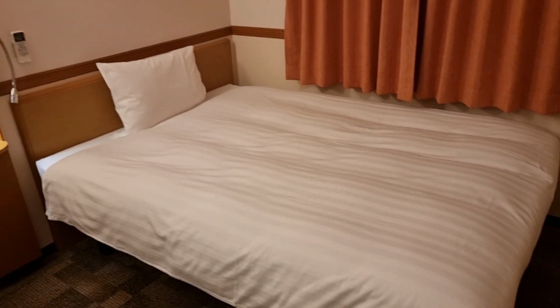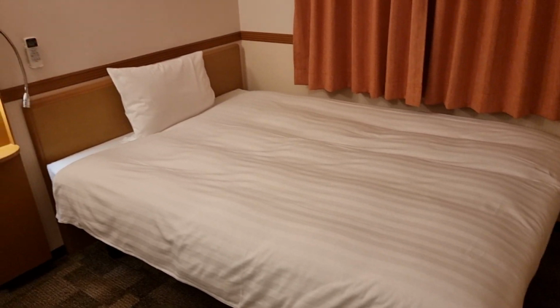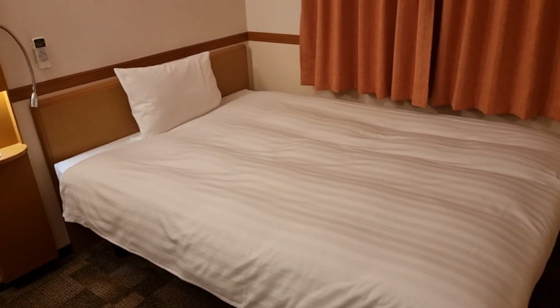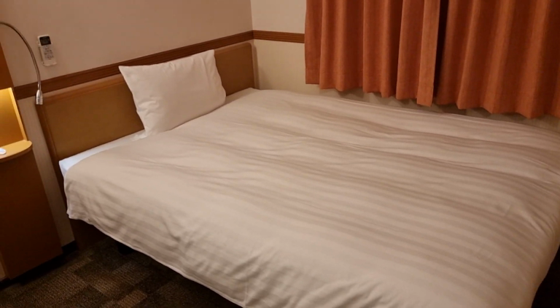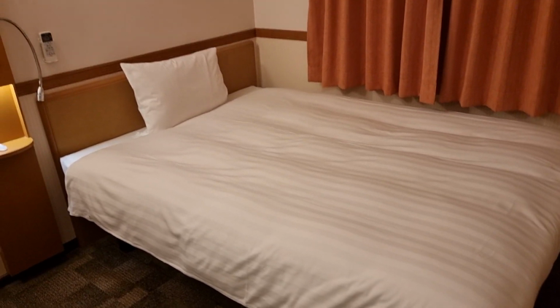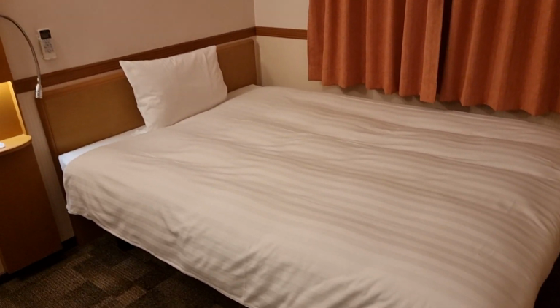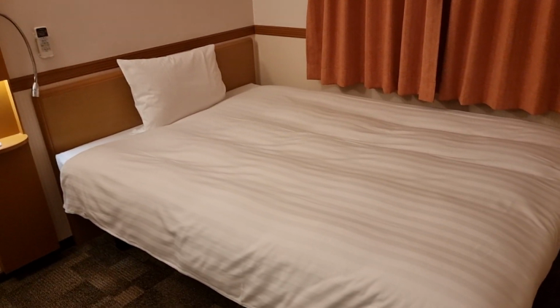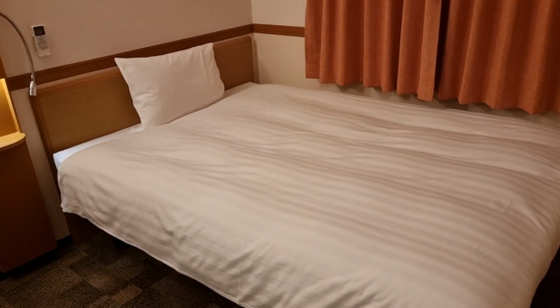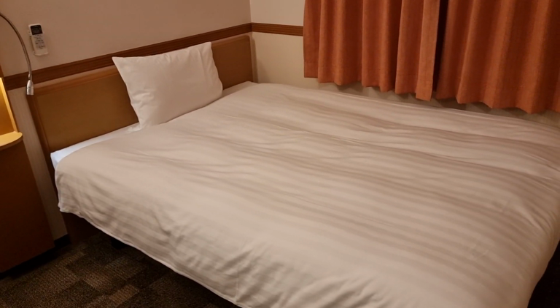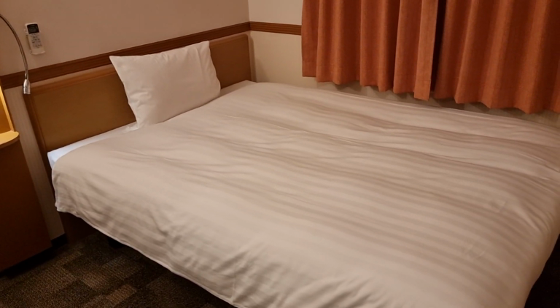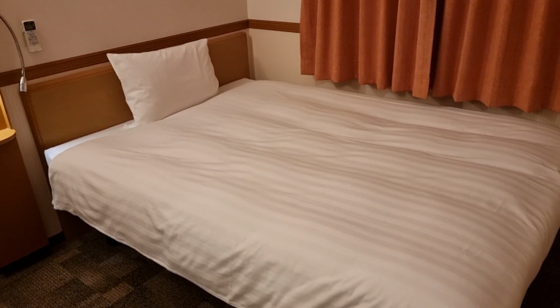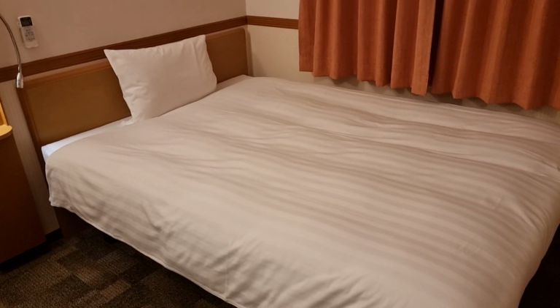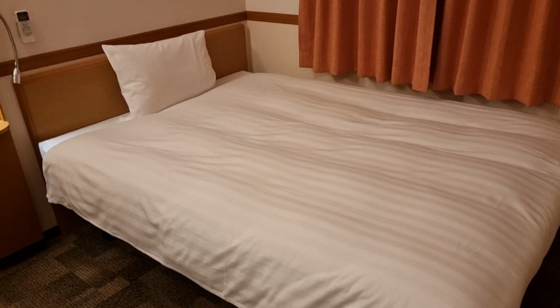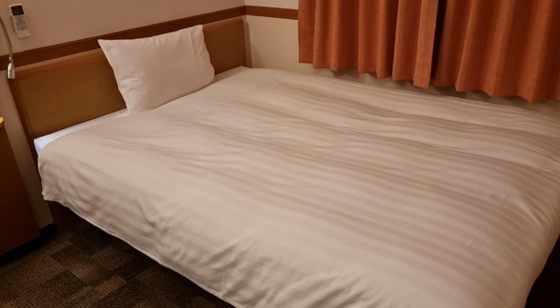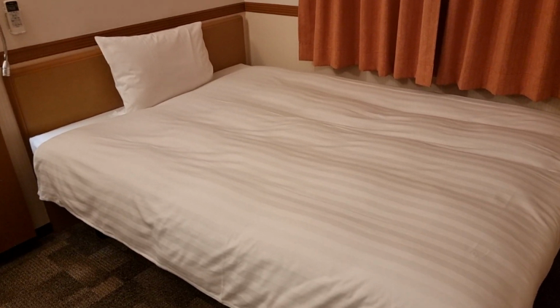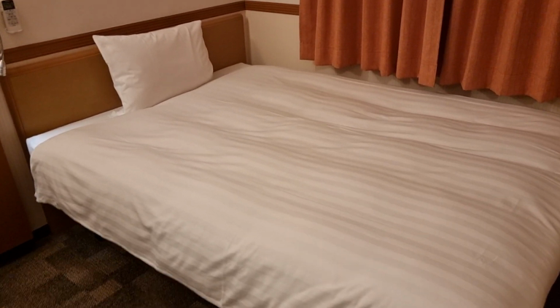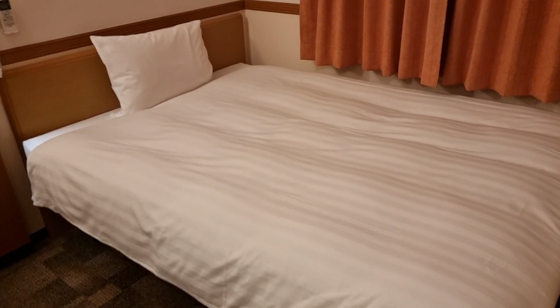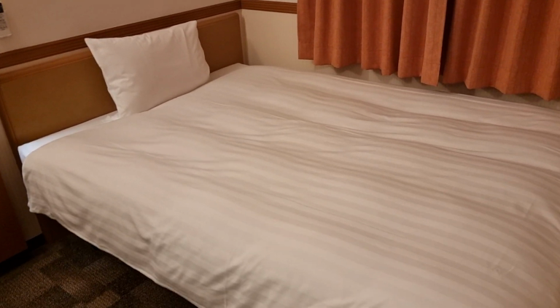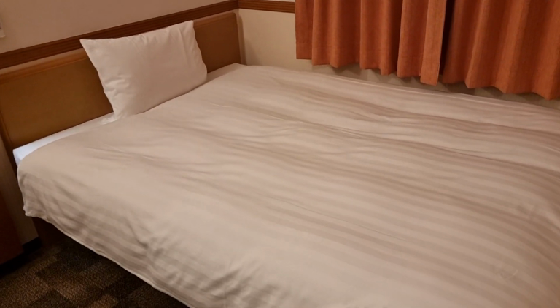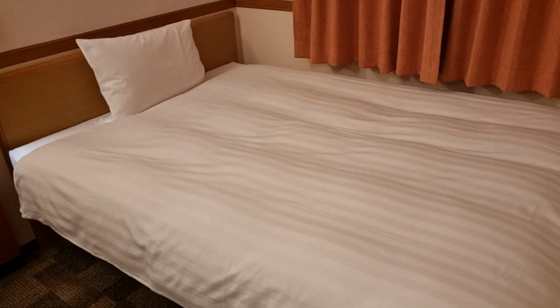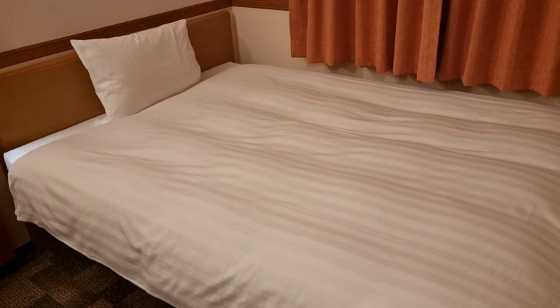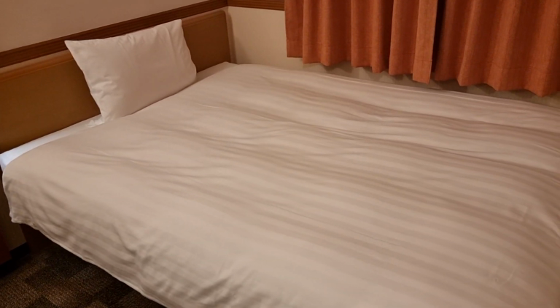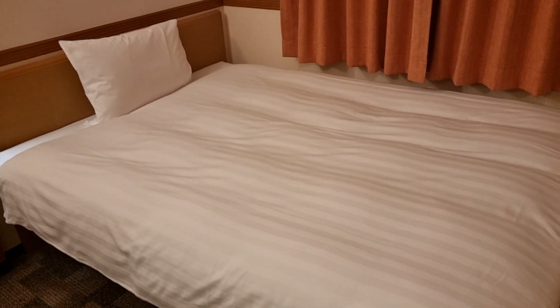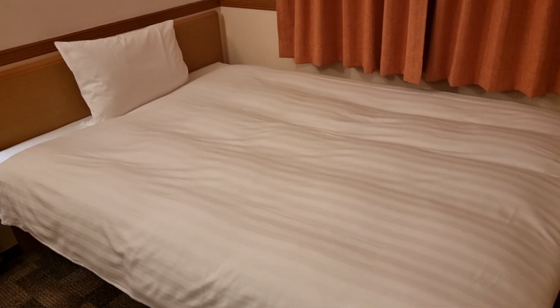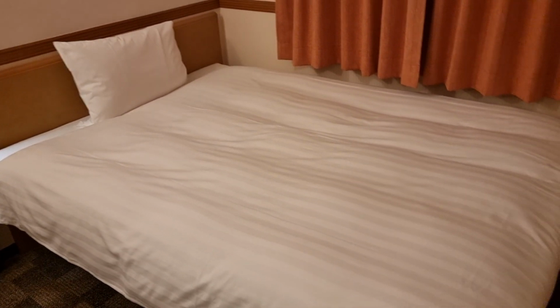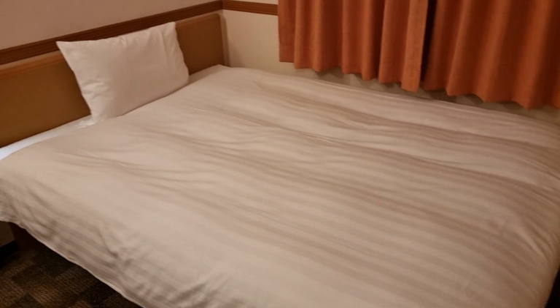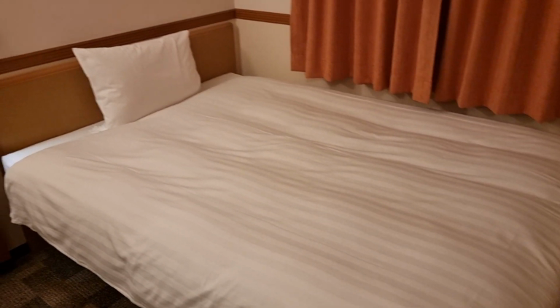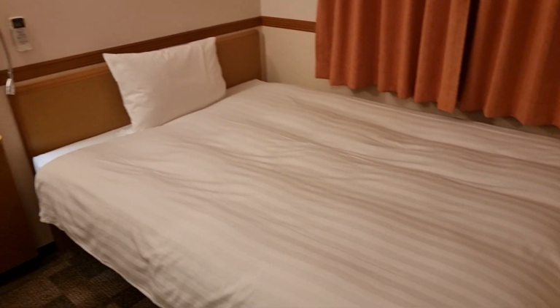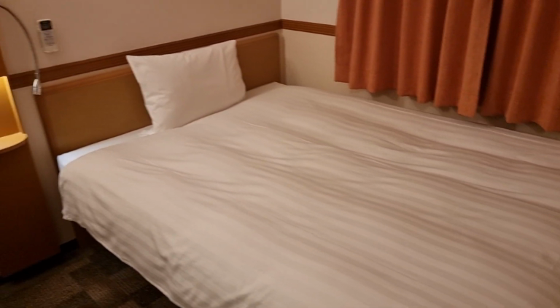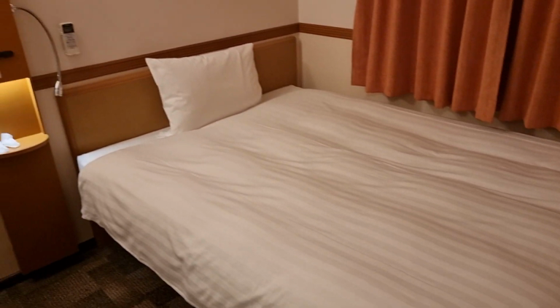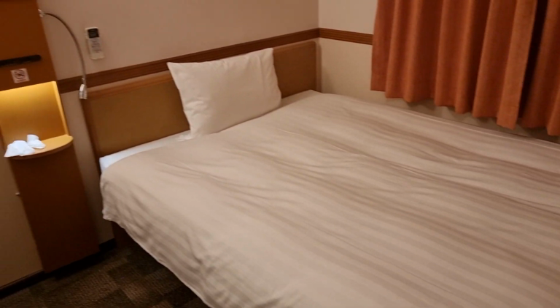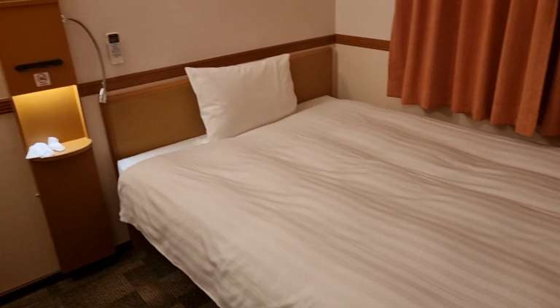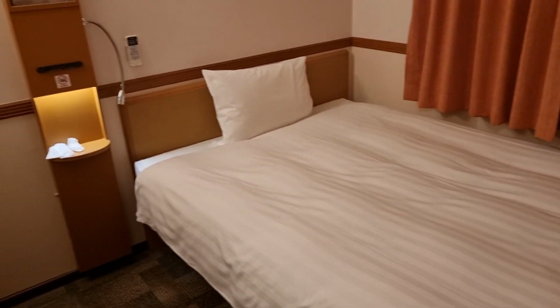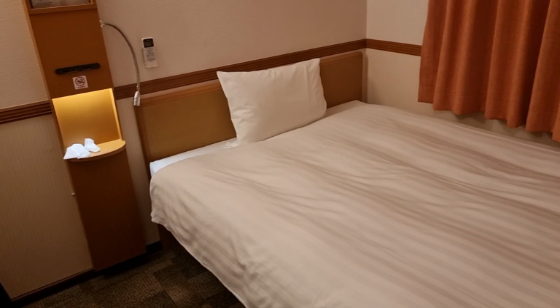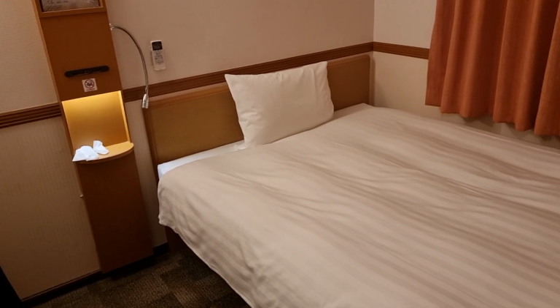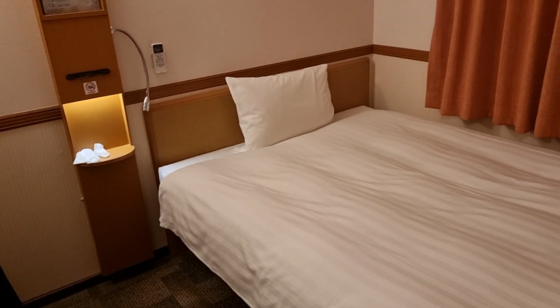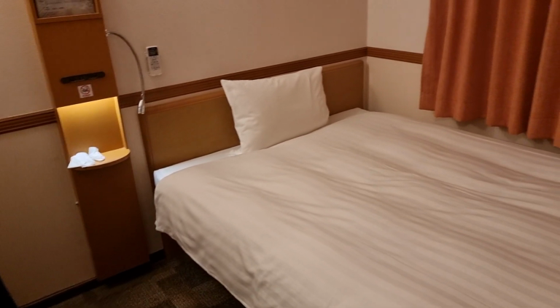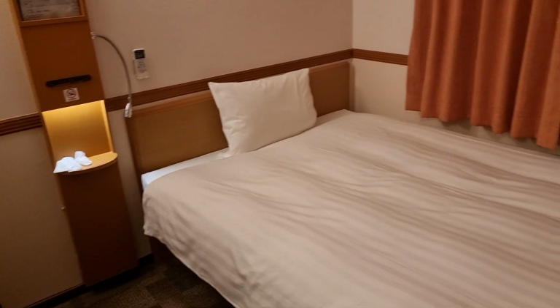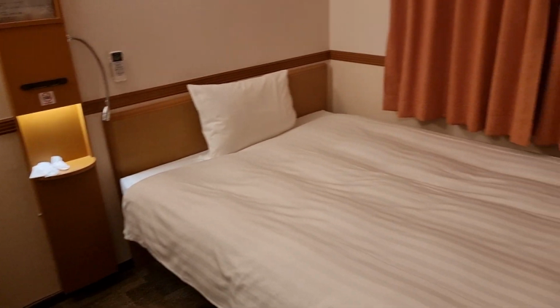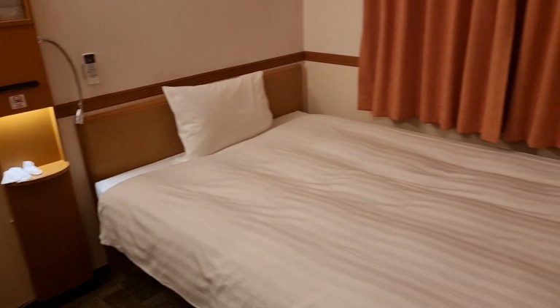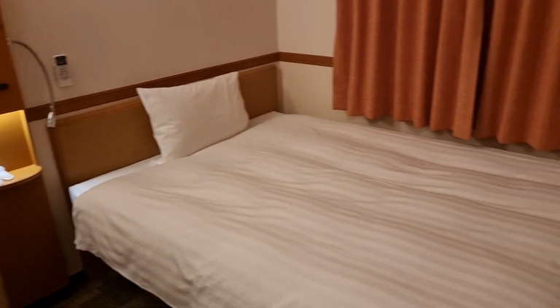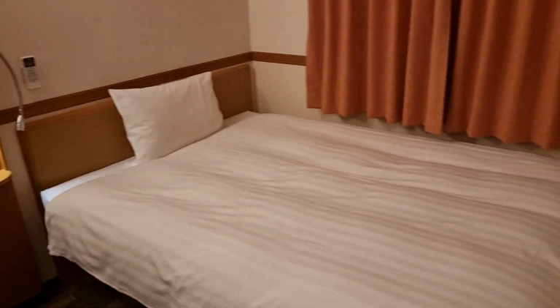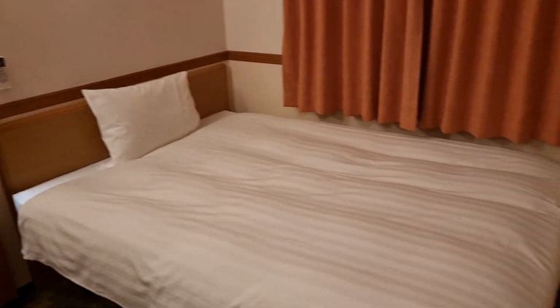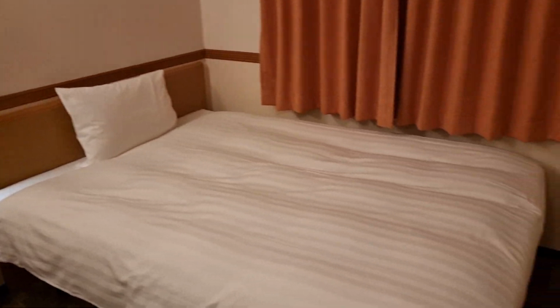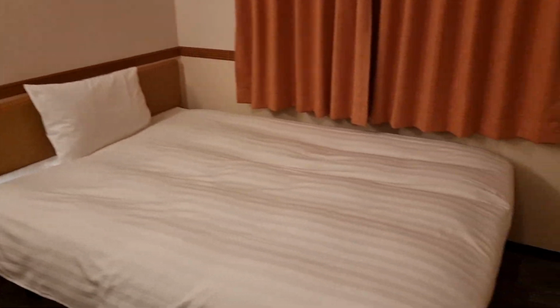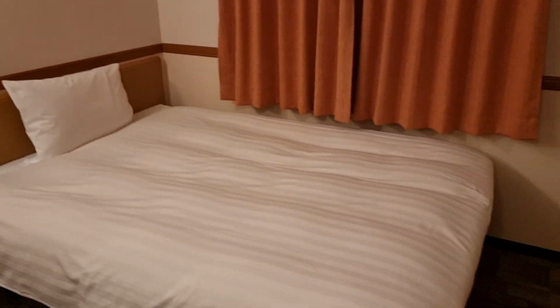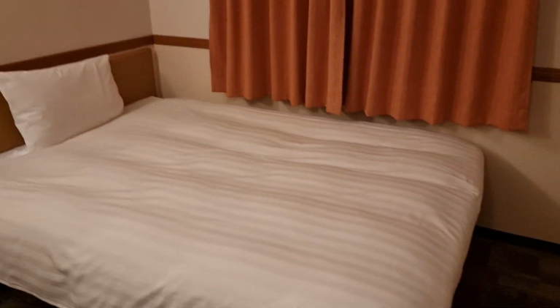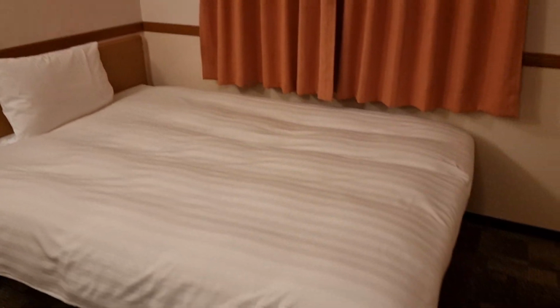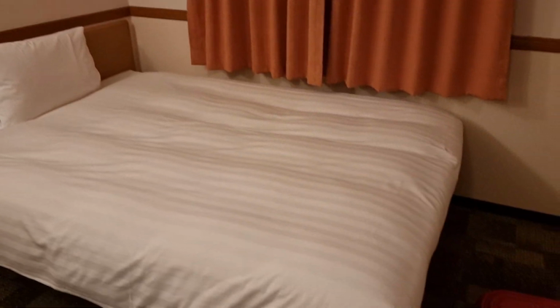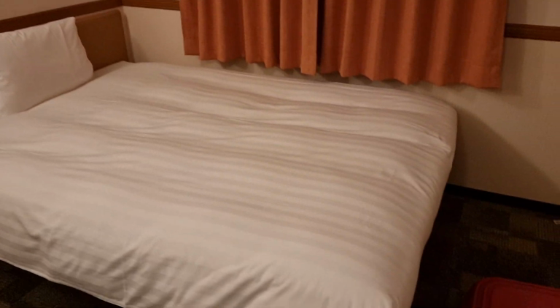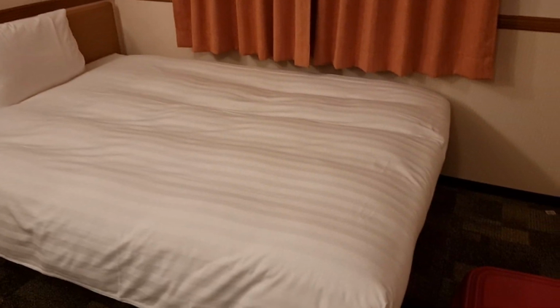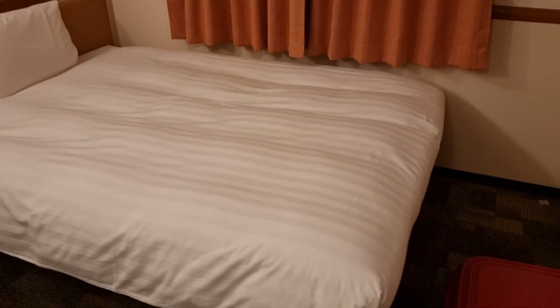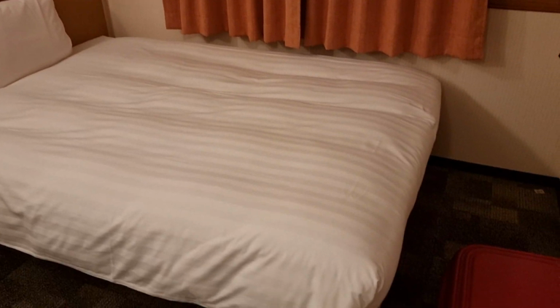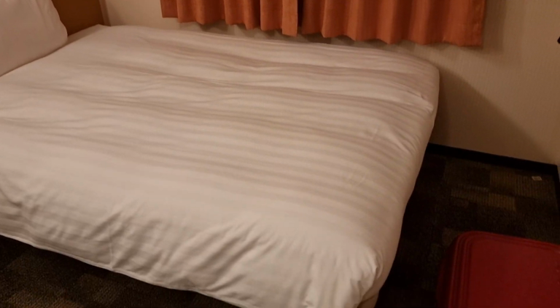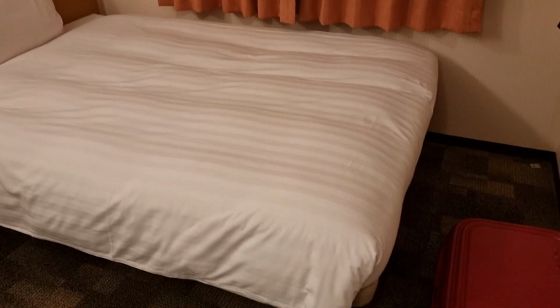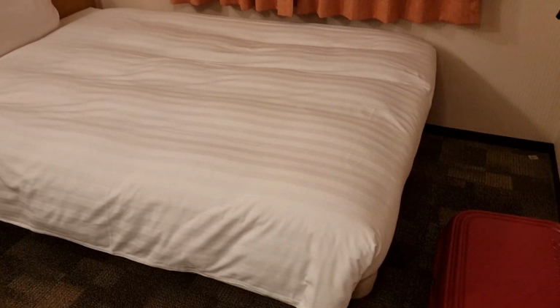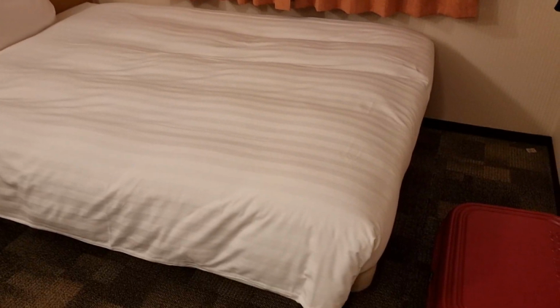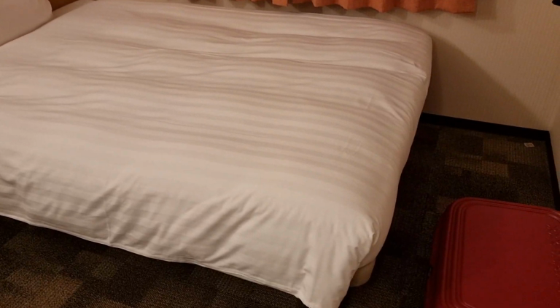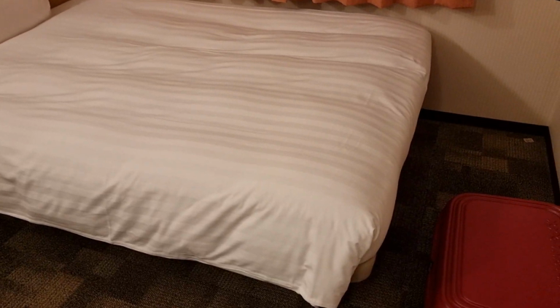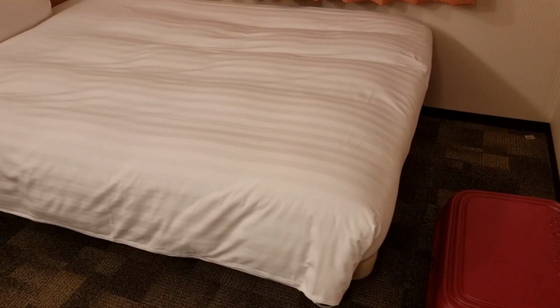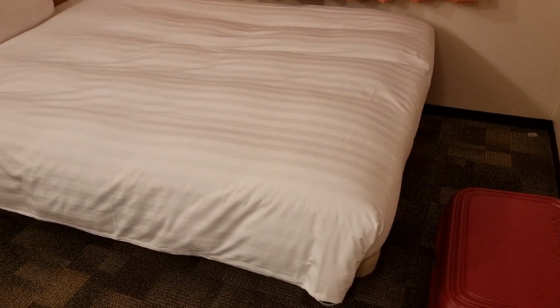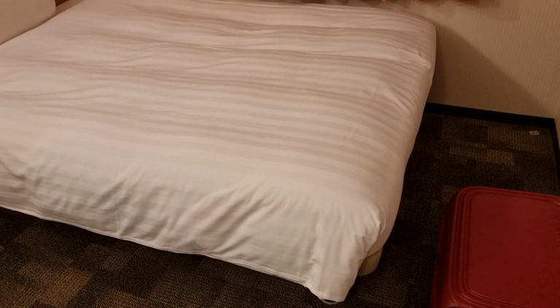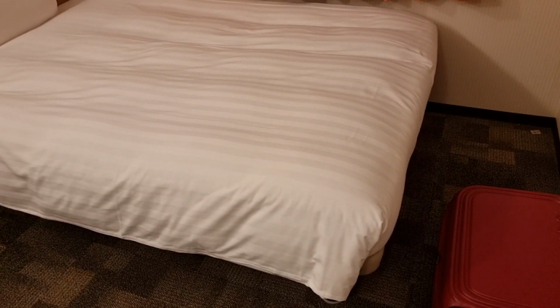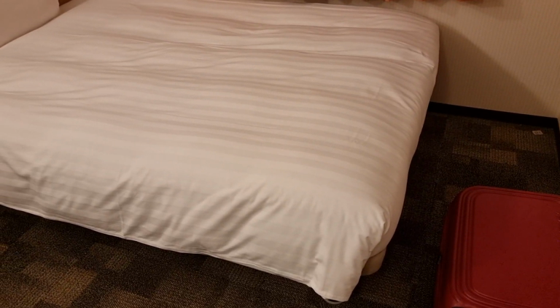We have our bed here. The bed is actually bigger than a twin or single size bed — I believe it's like a double bed size.